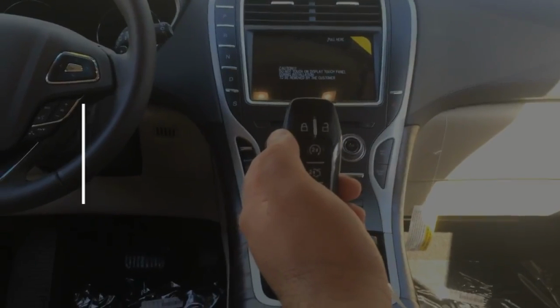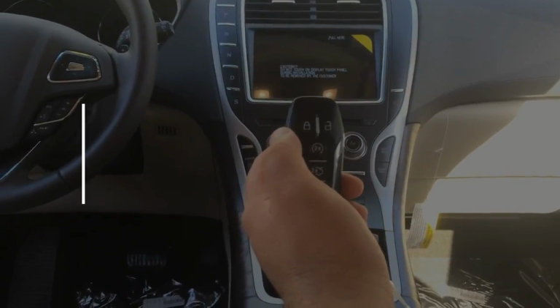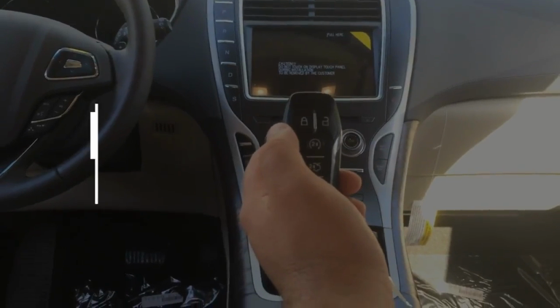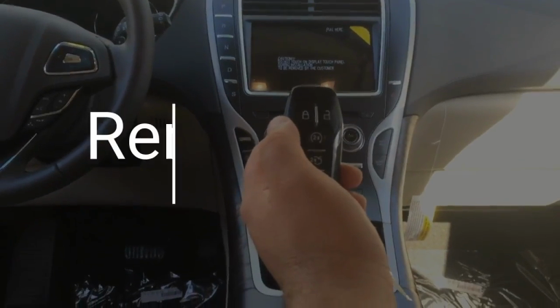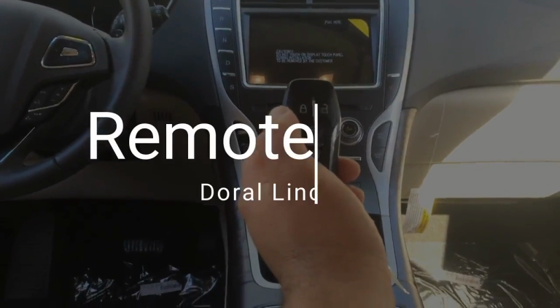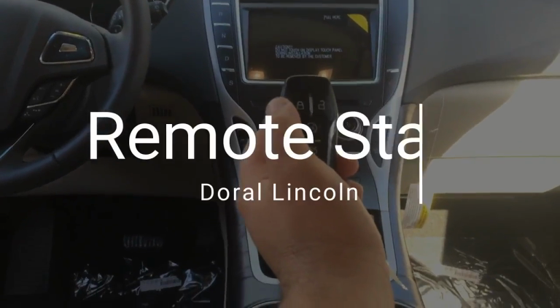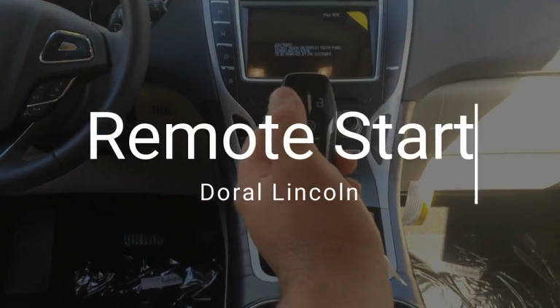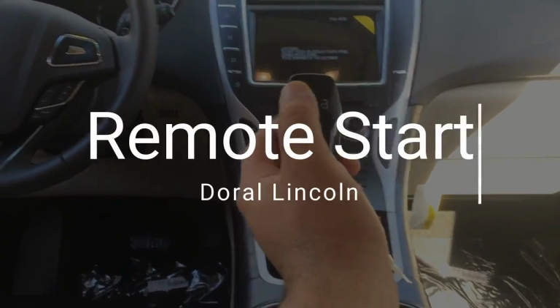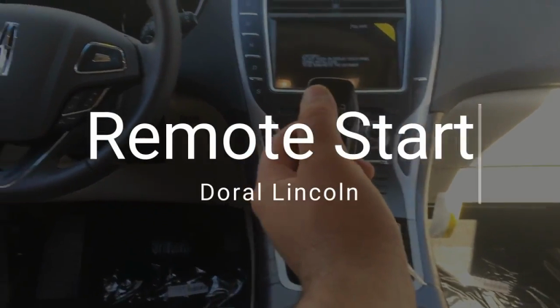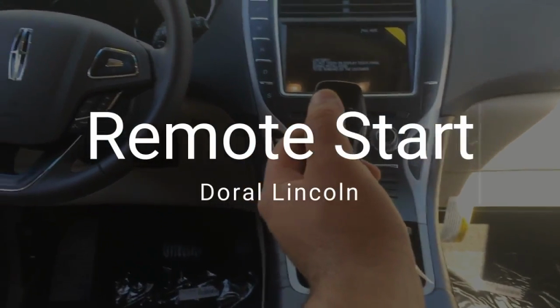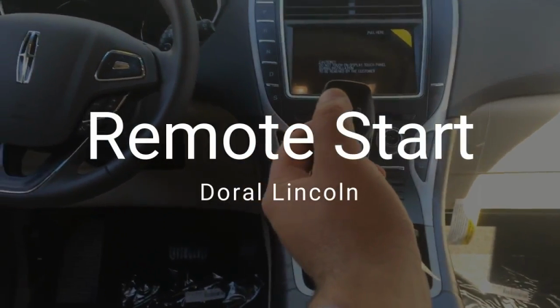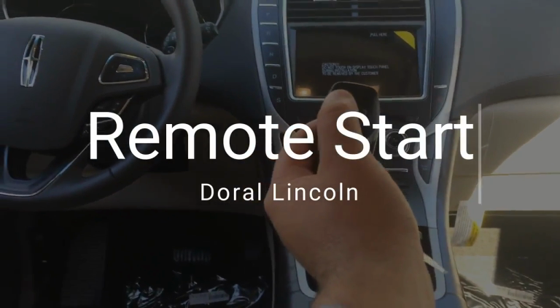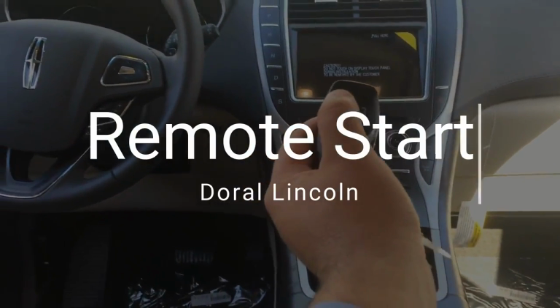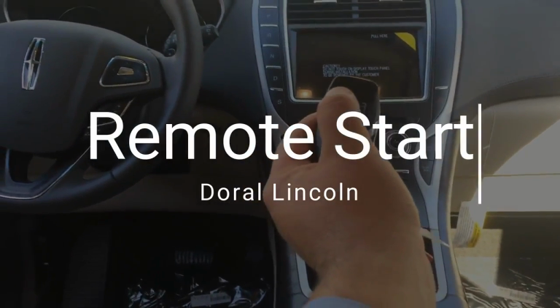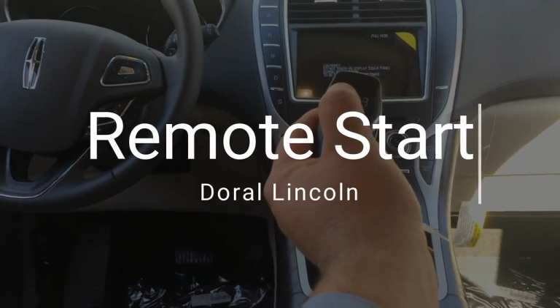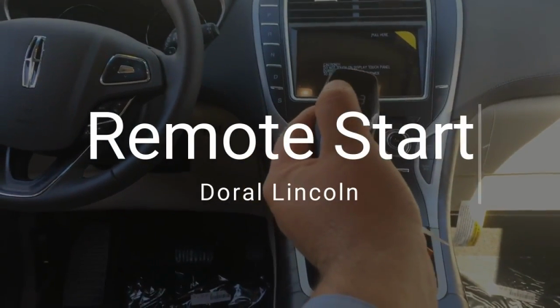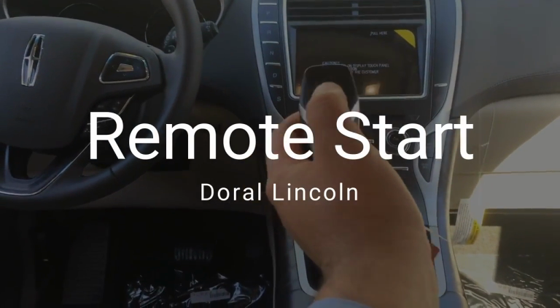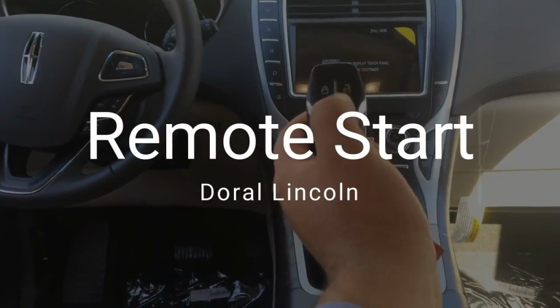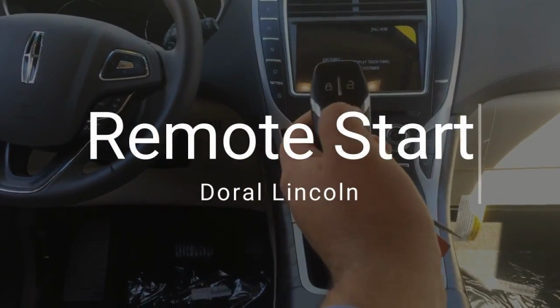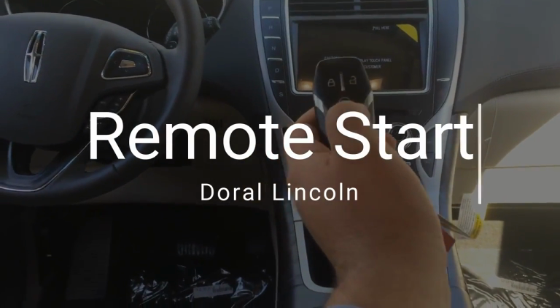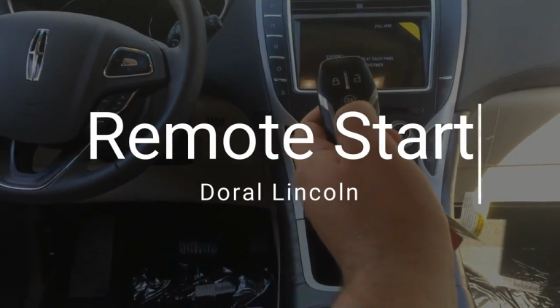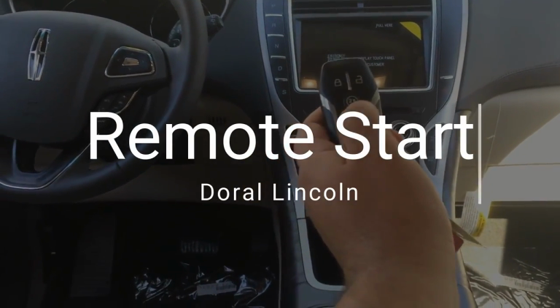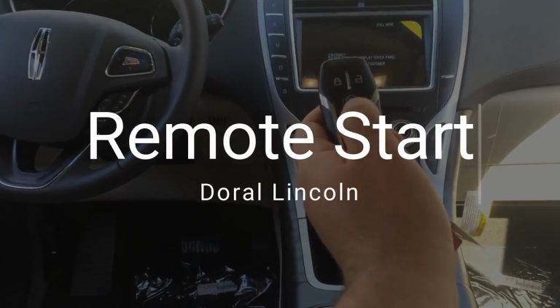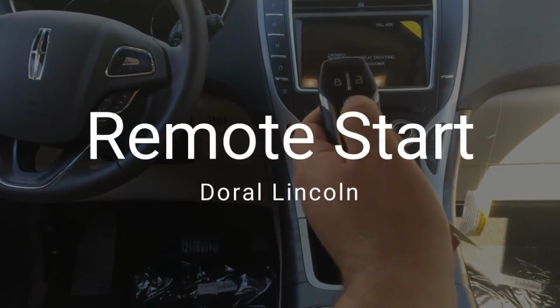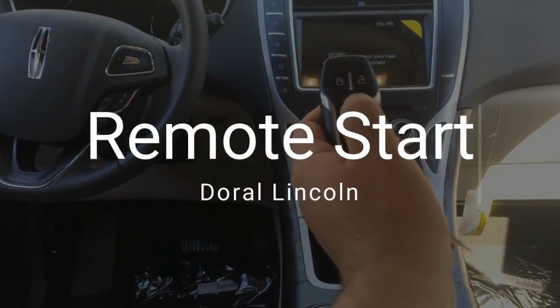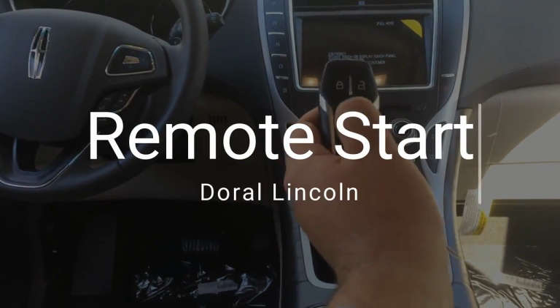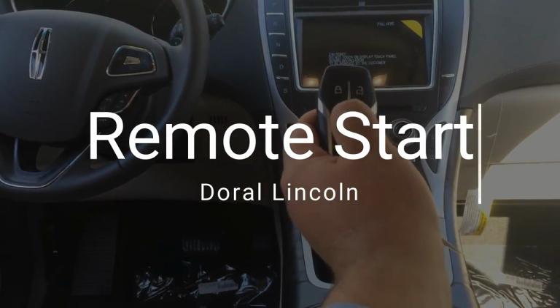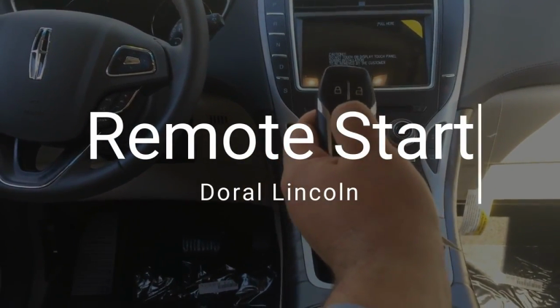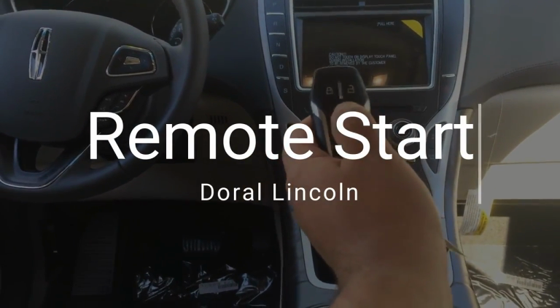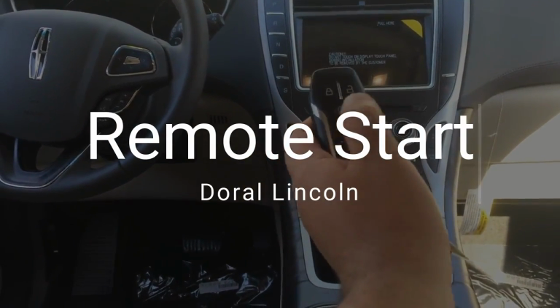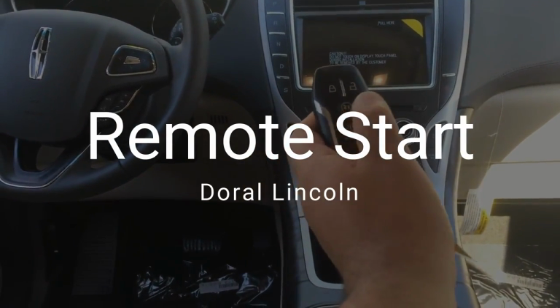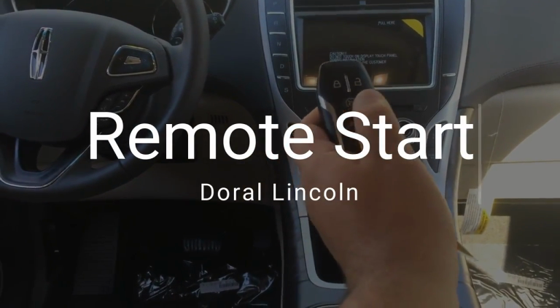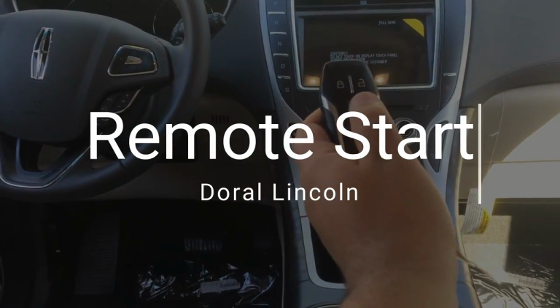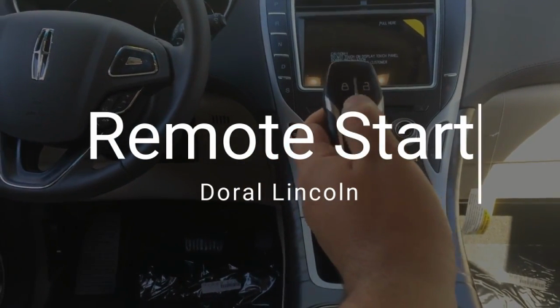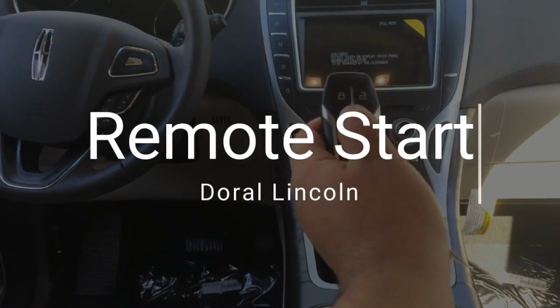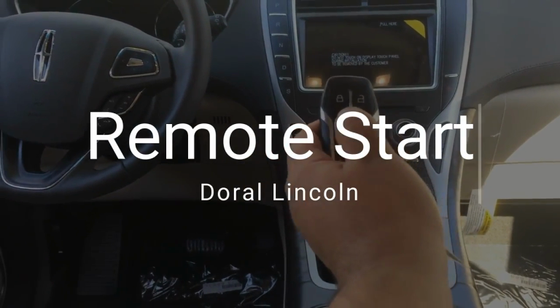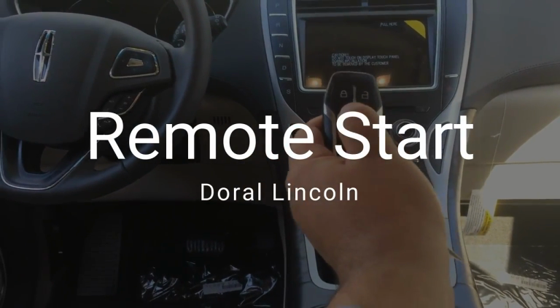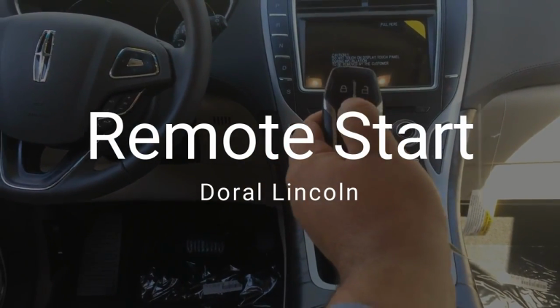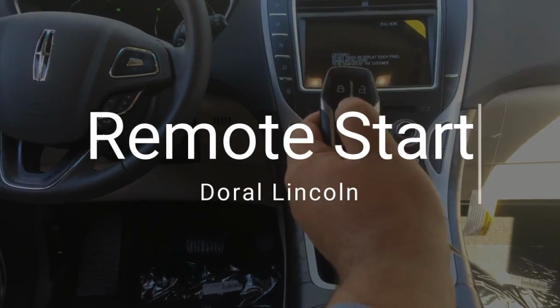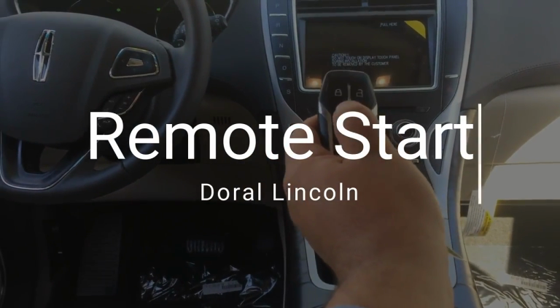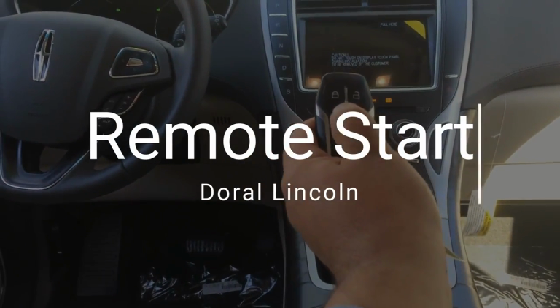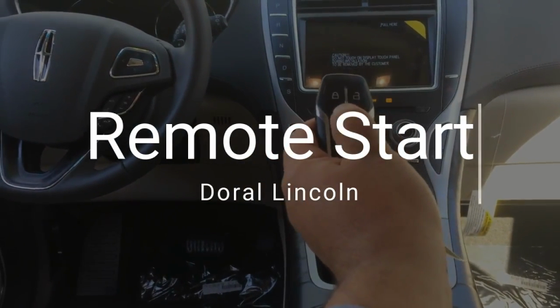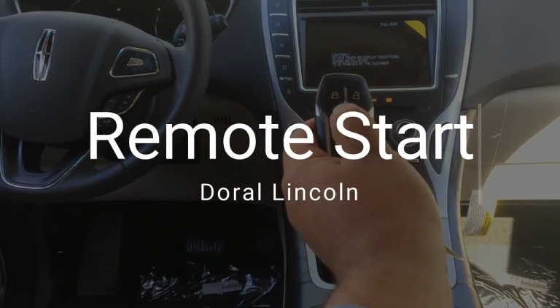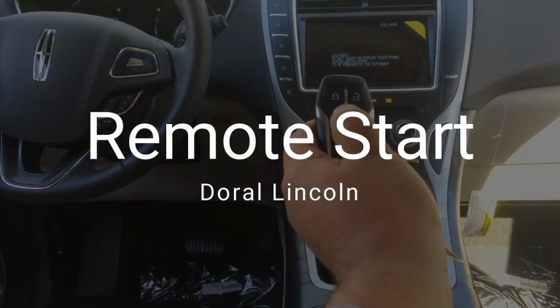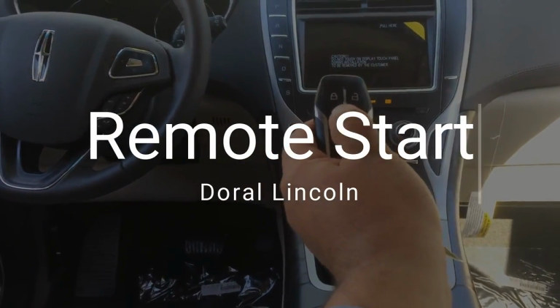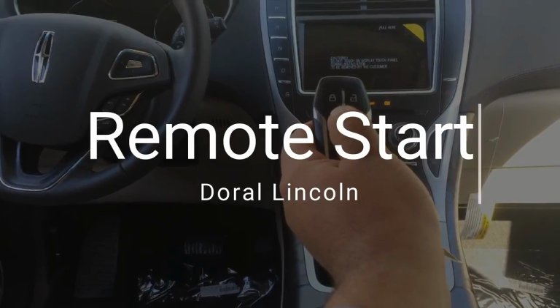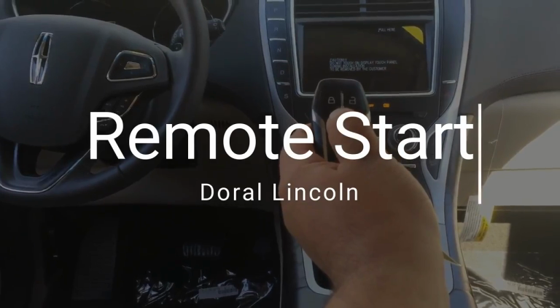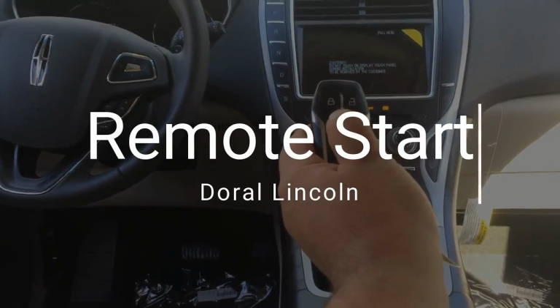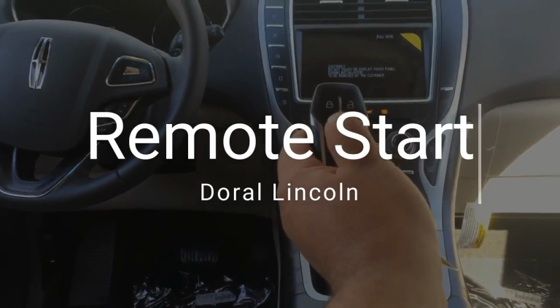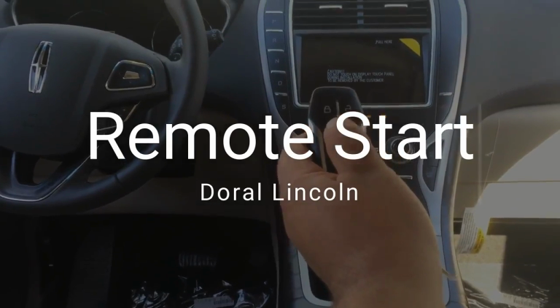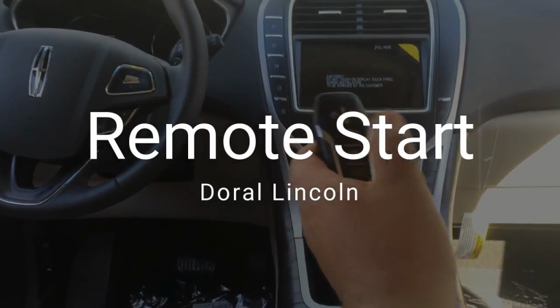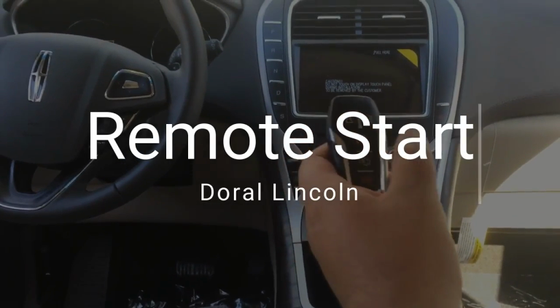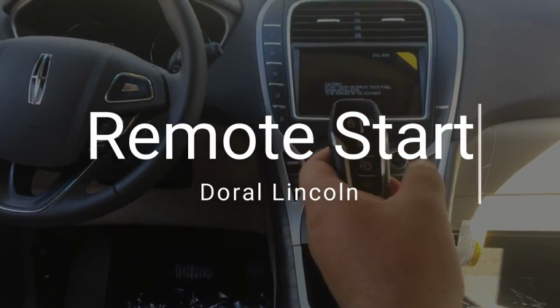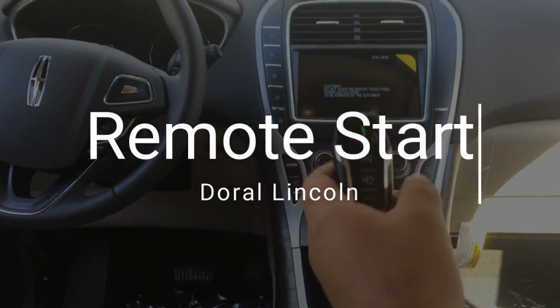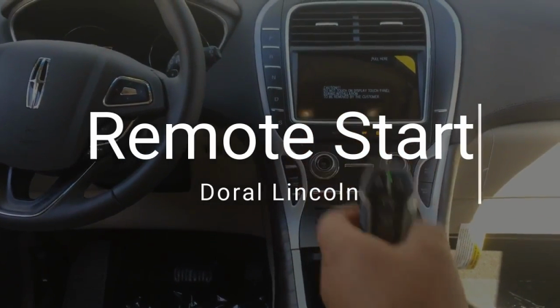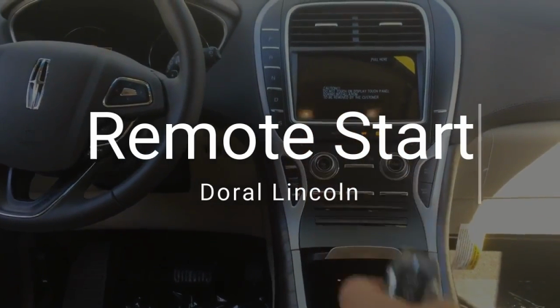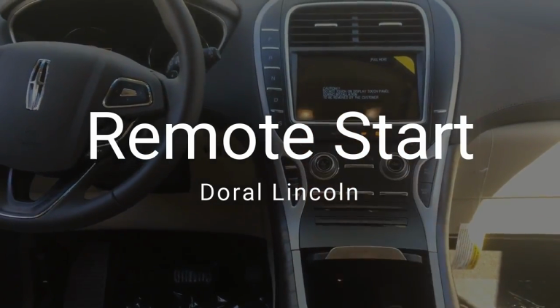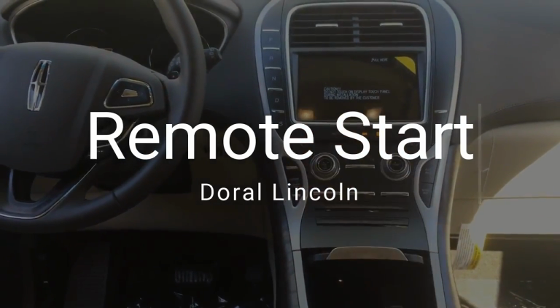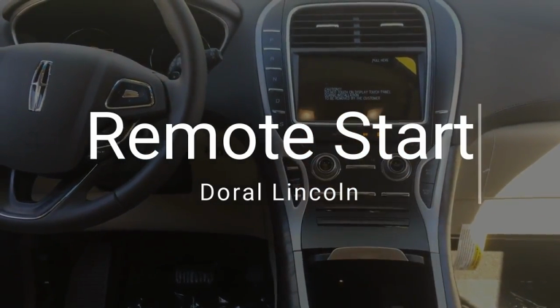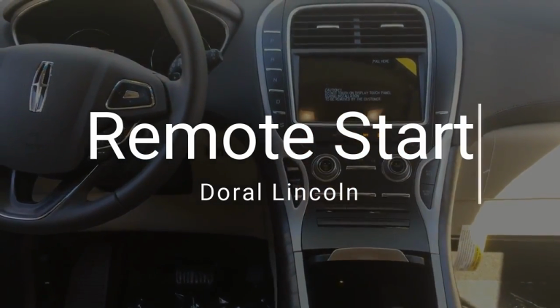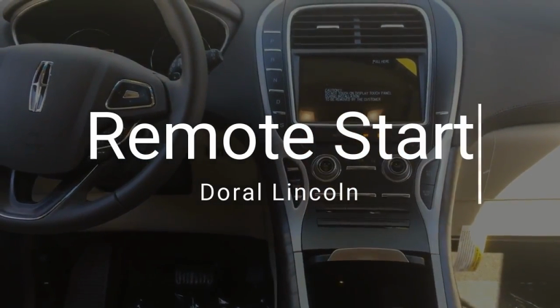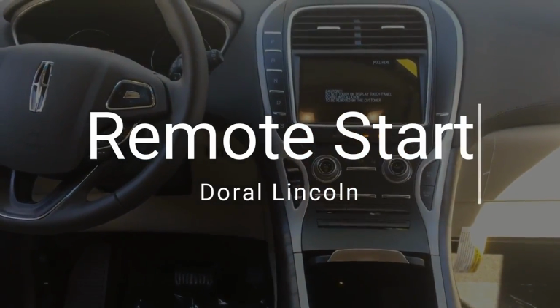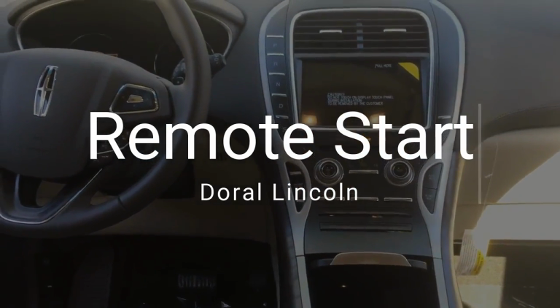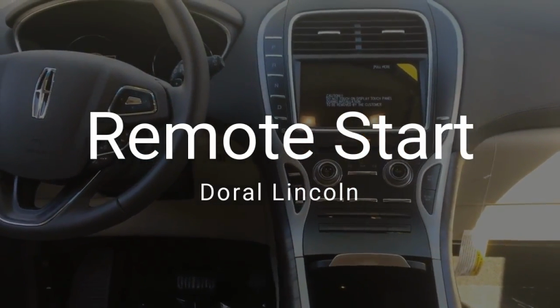Greetings. Today we're going to be learning about your remote start feature with all your Lincoln models here at the Route Lincoln.